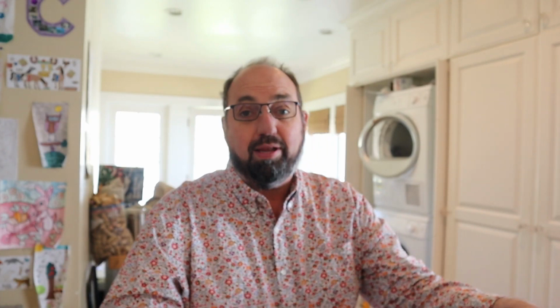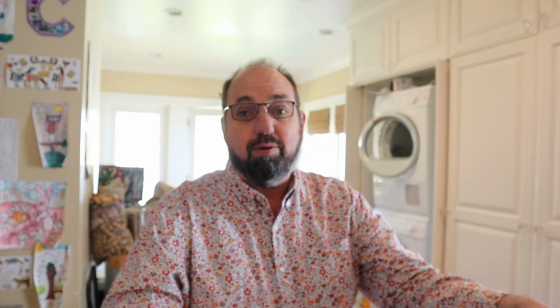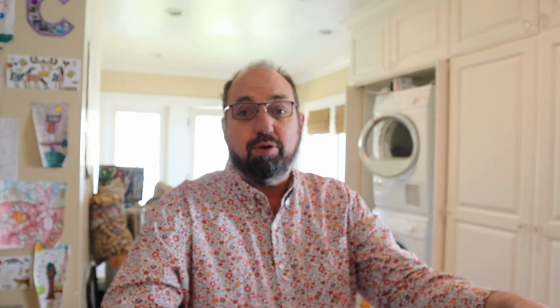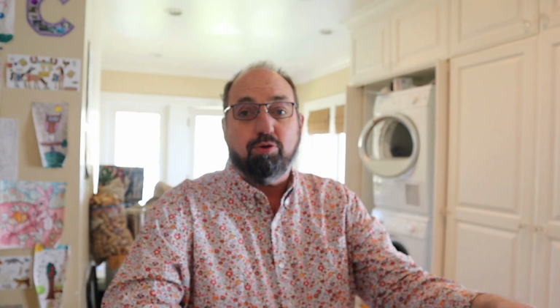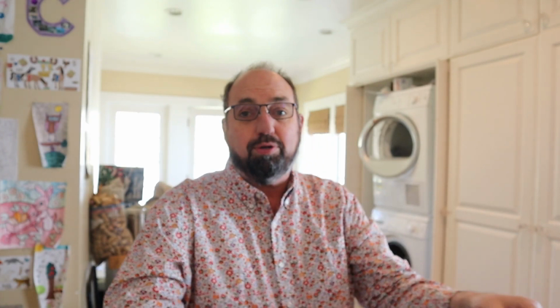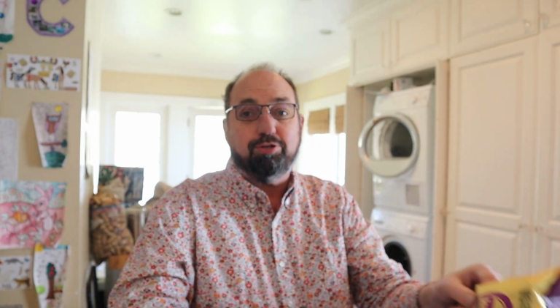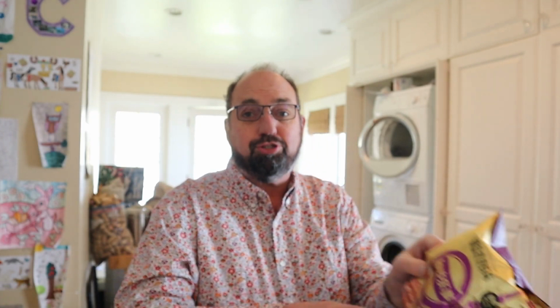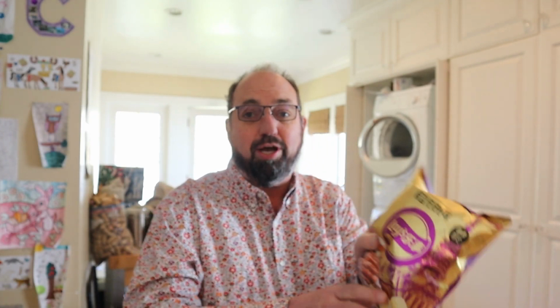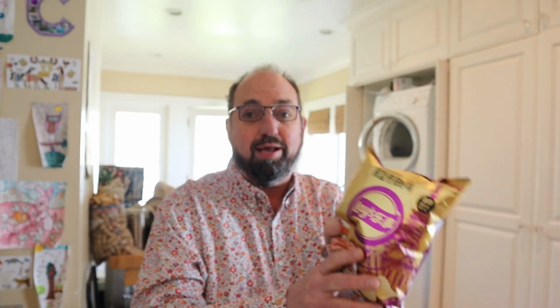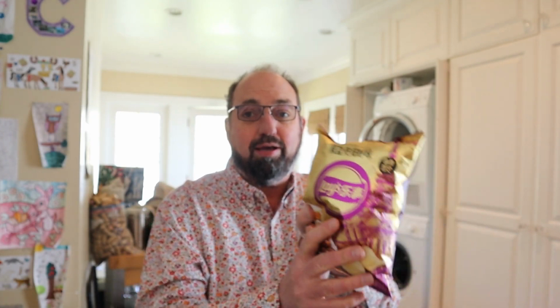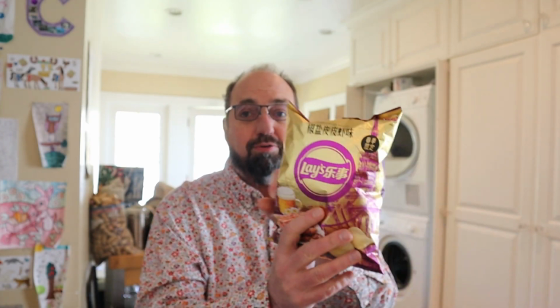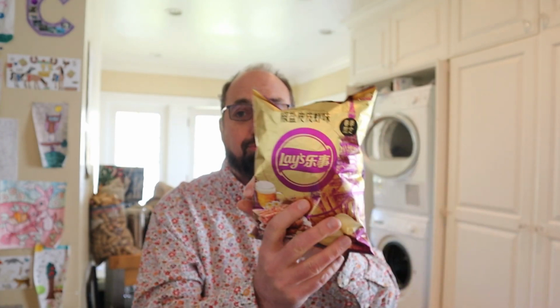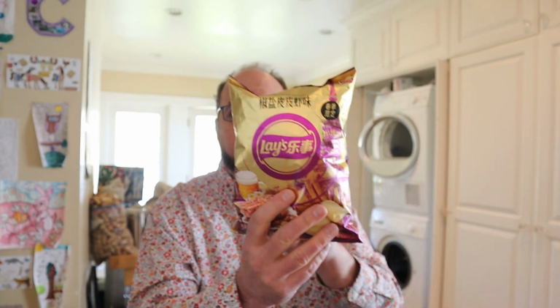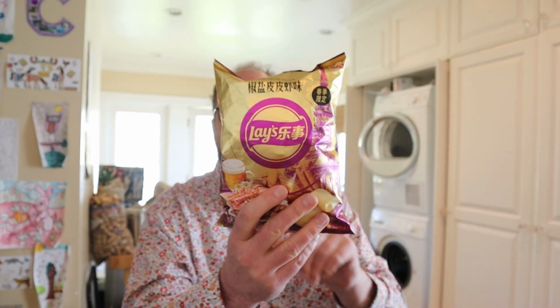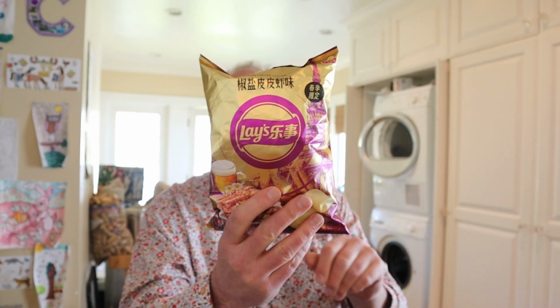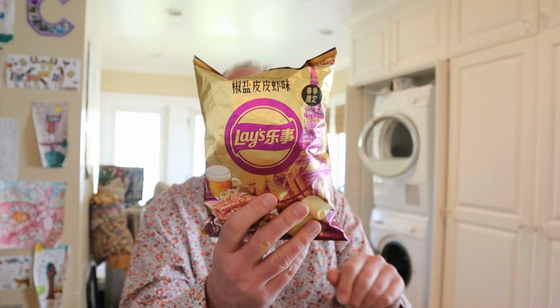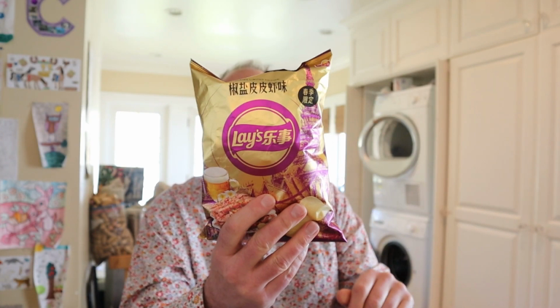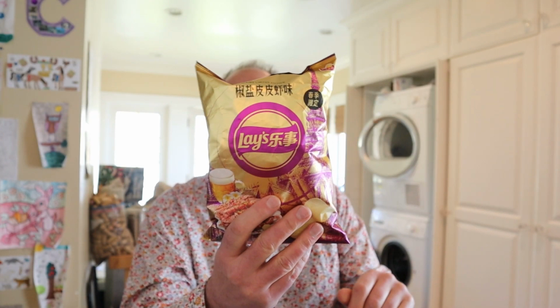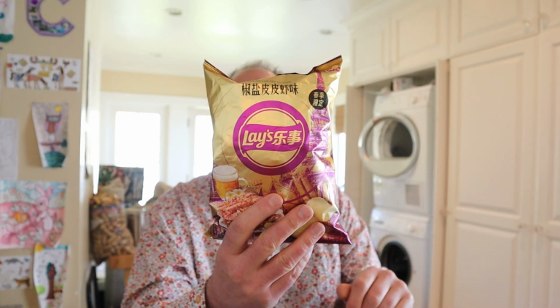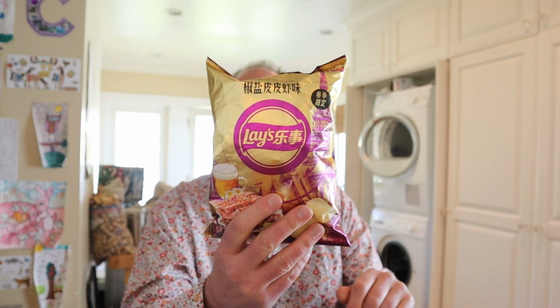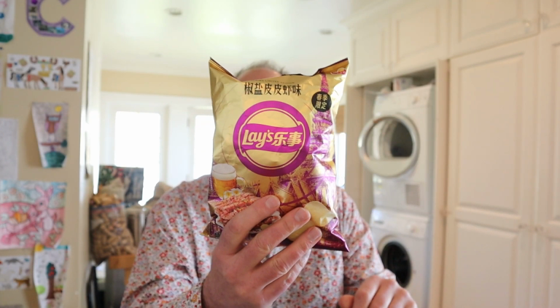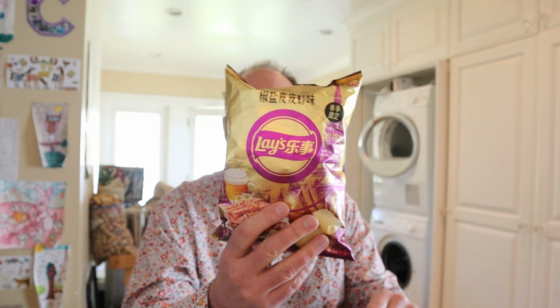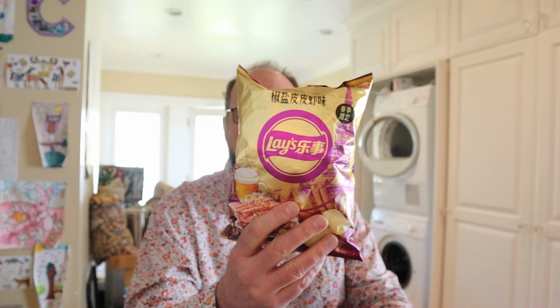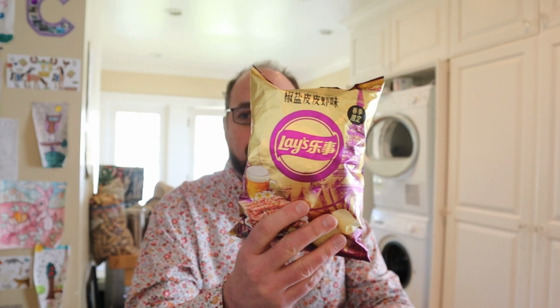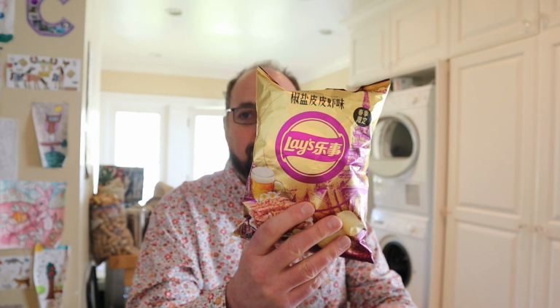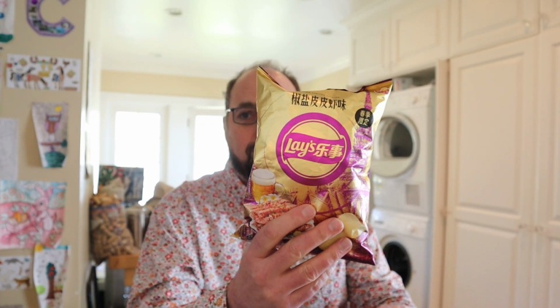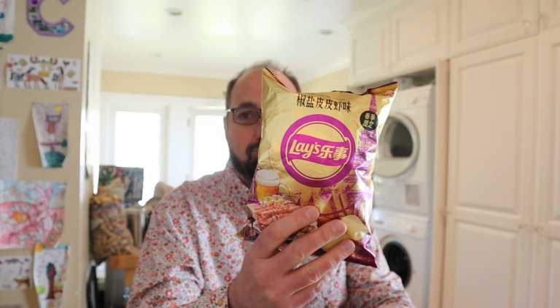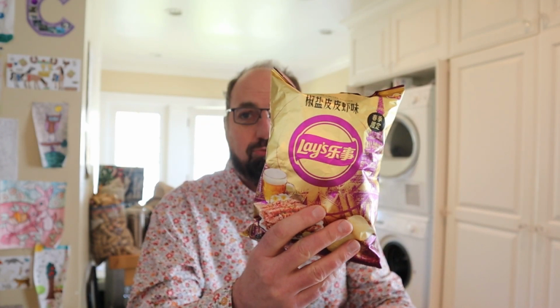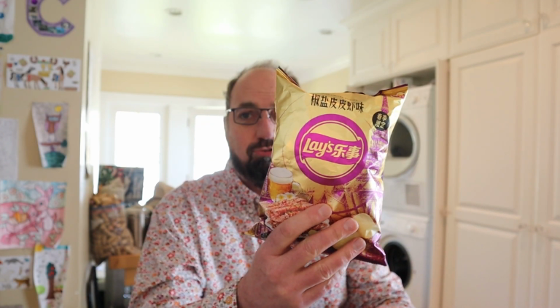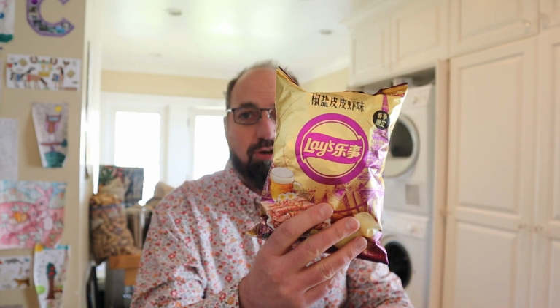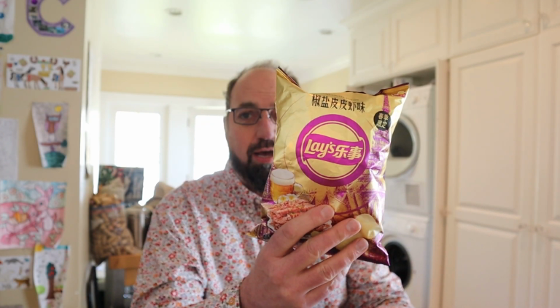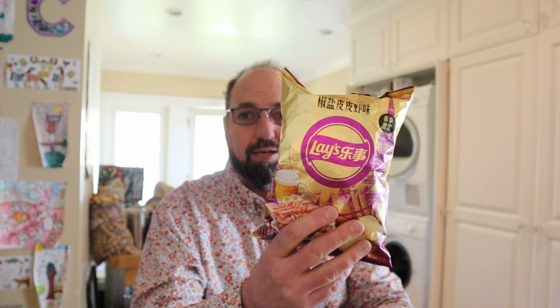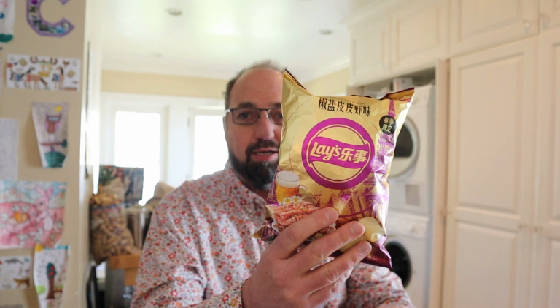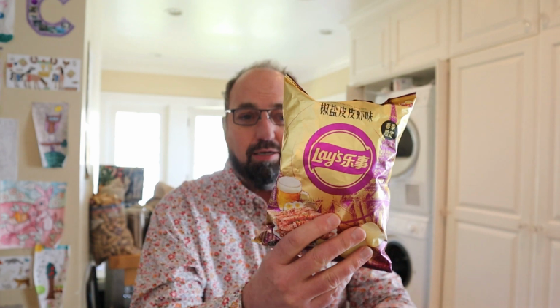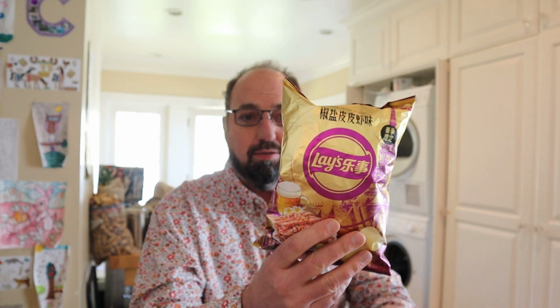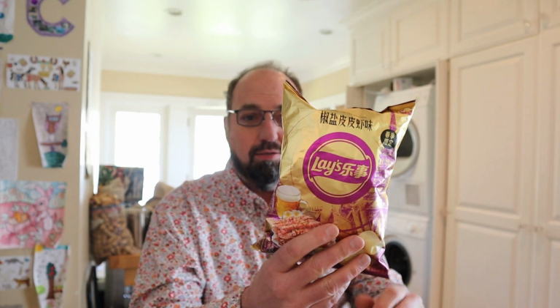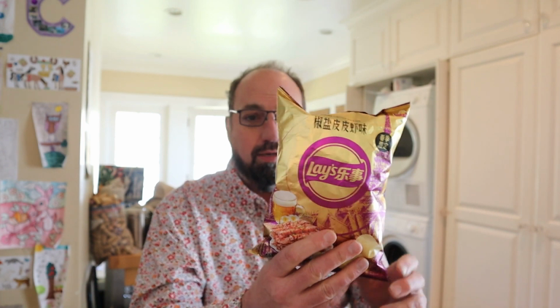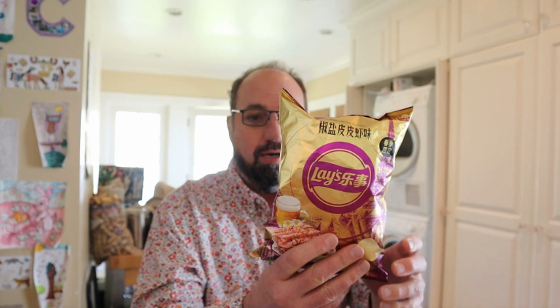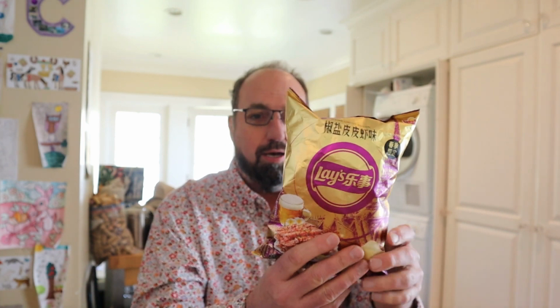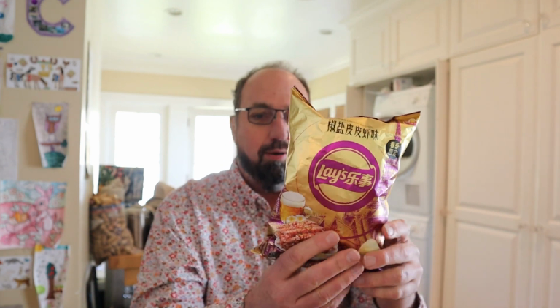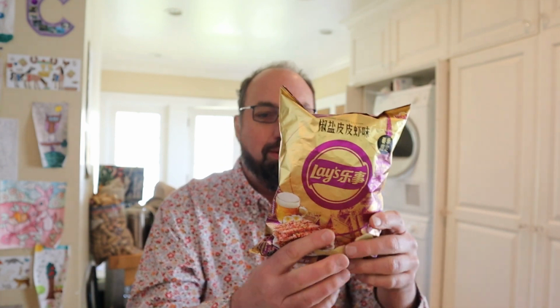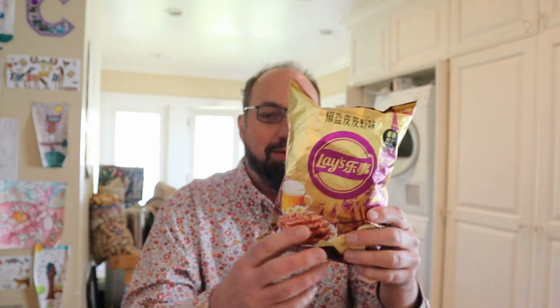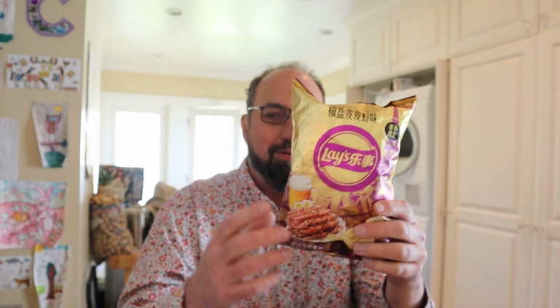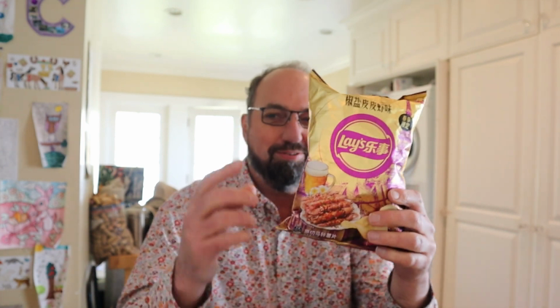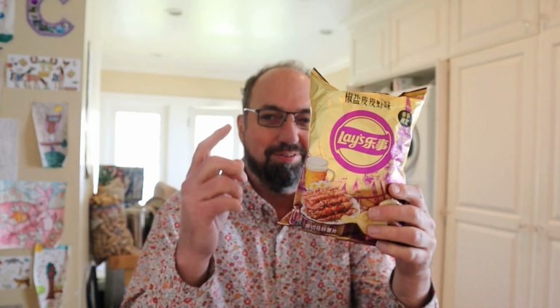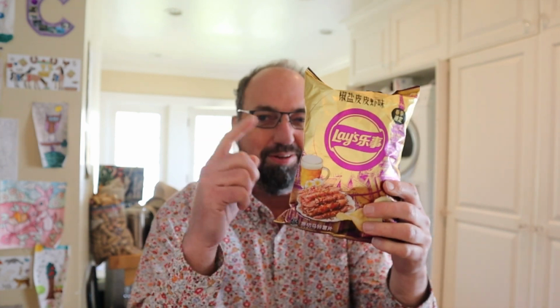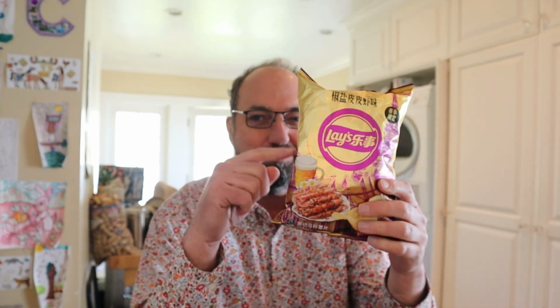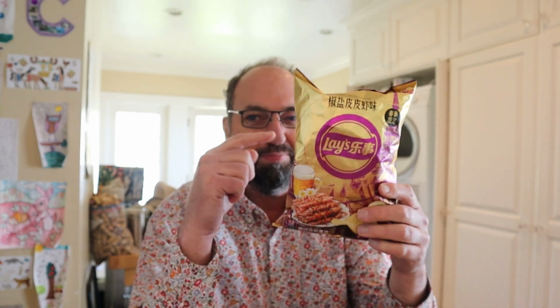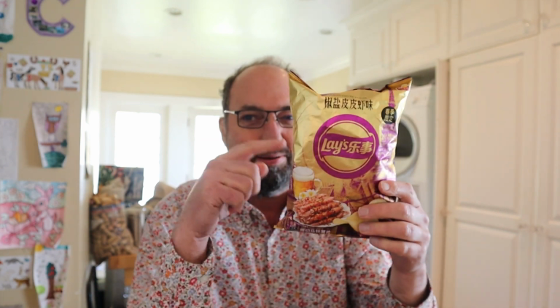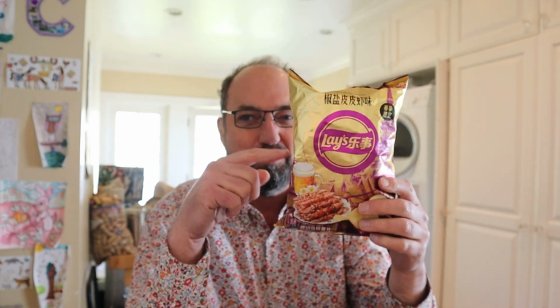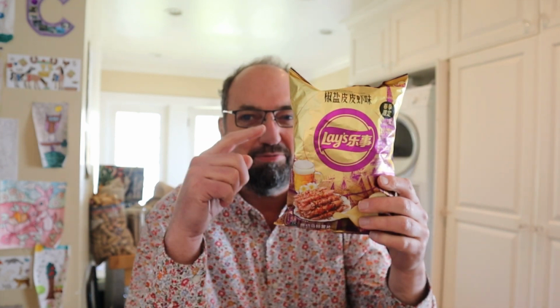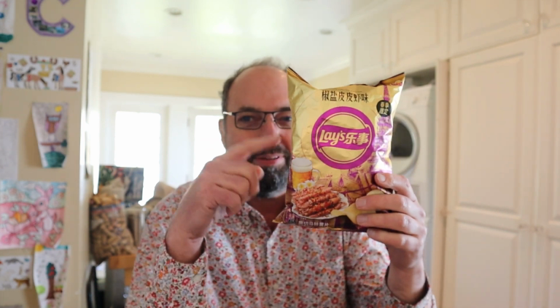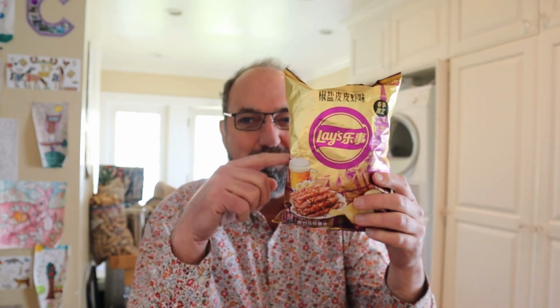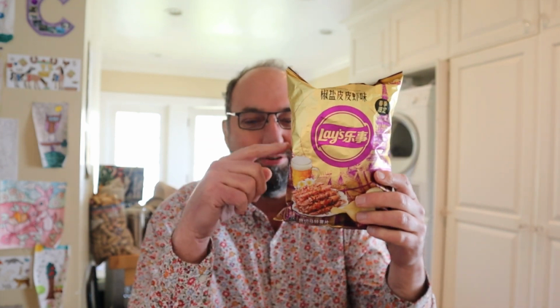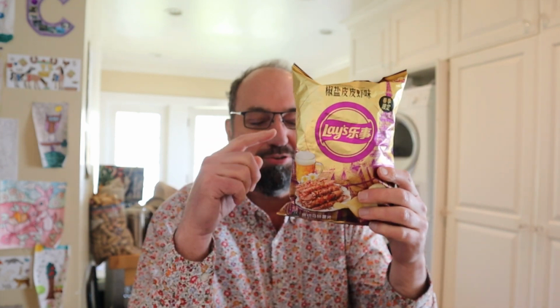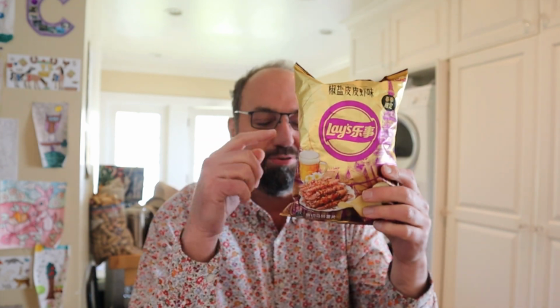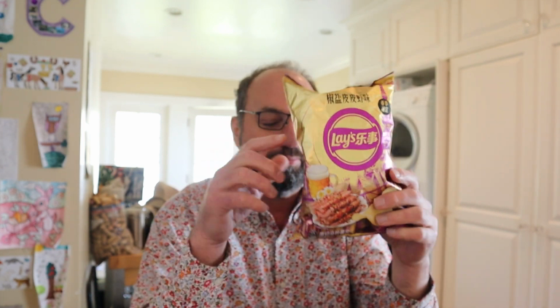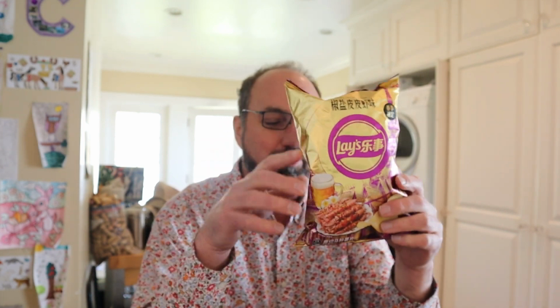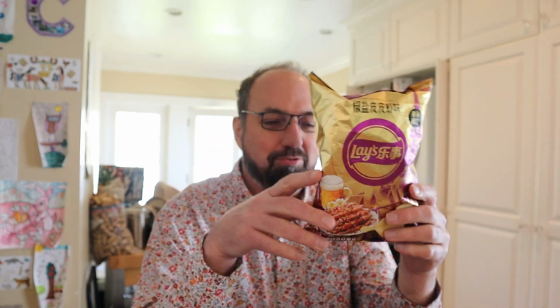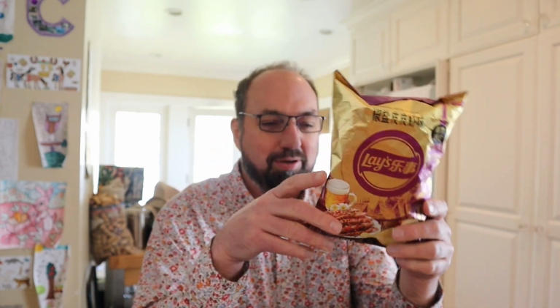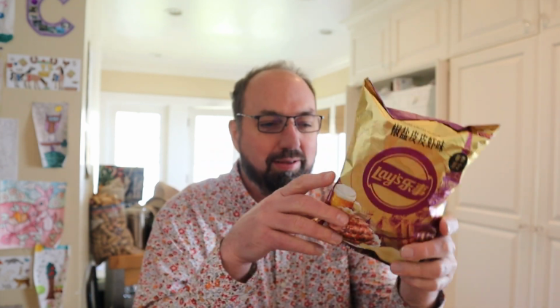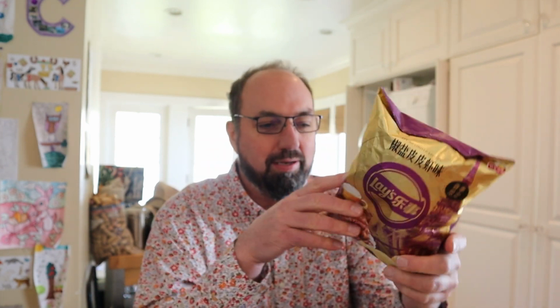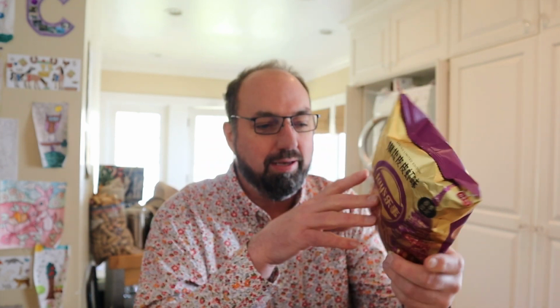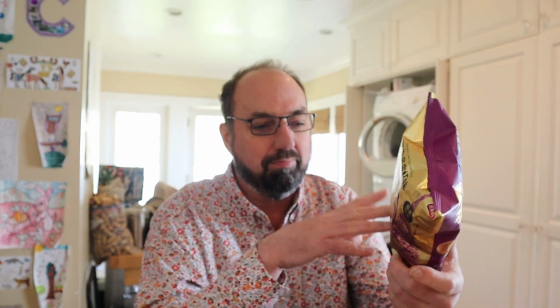So today we are going to China for some Lay's of China. Salt and pepper flavored shrimp. Let me try that again.